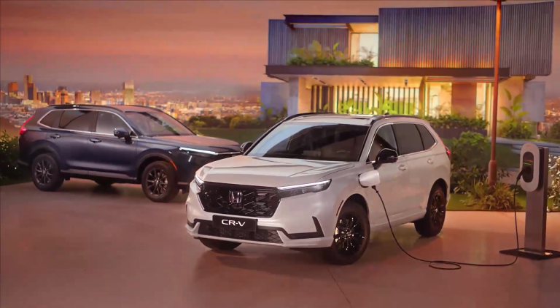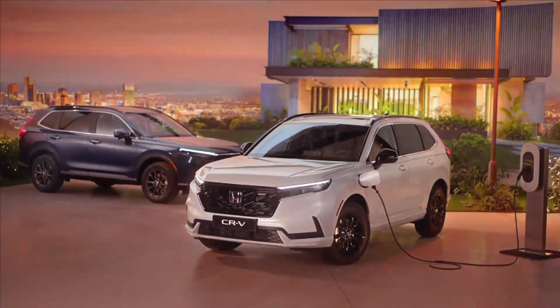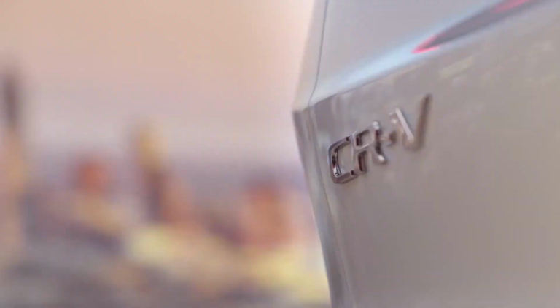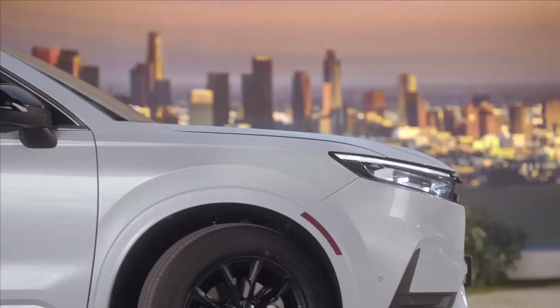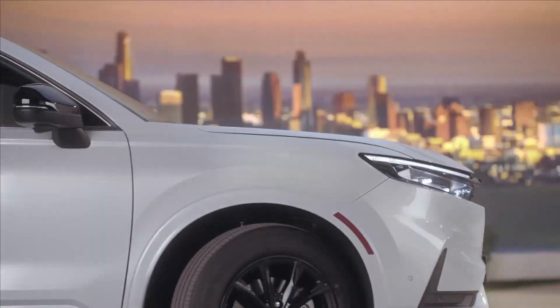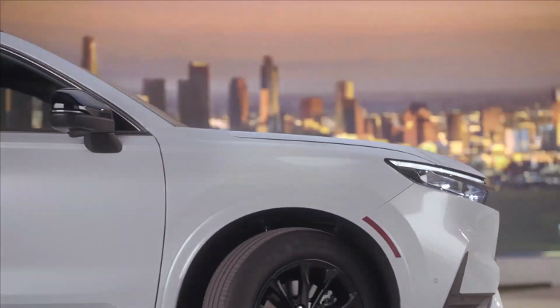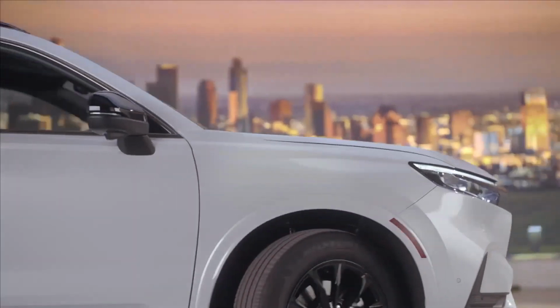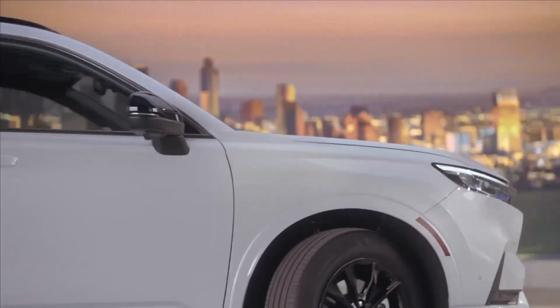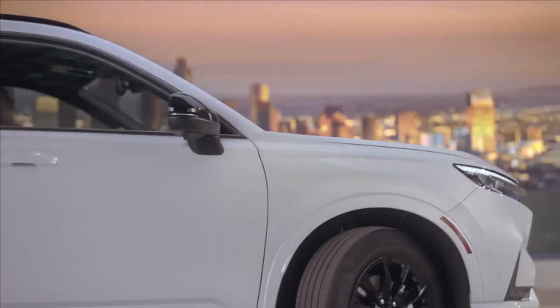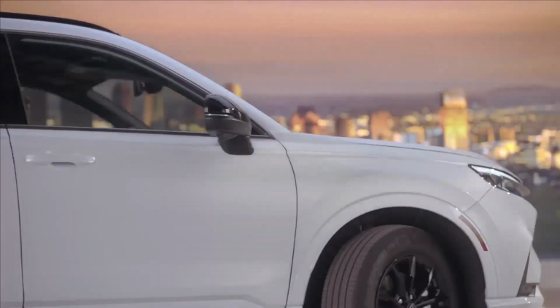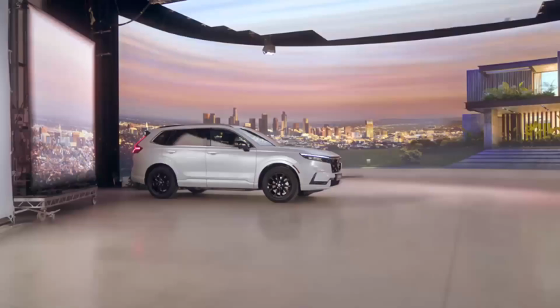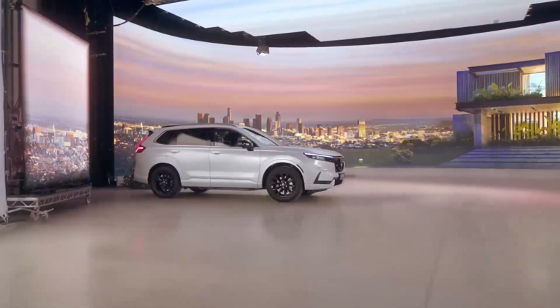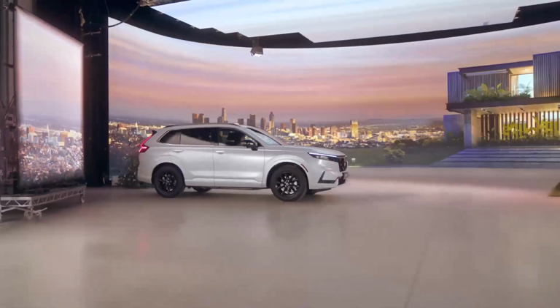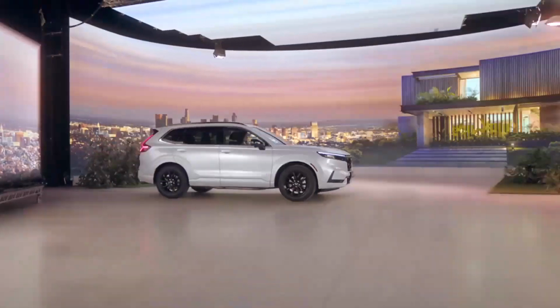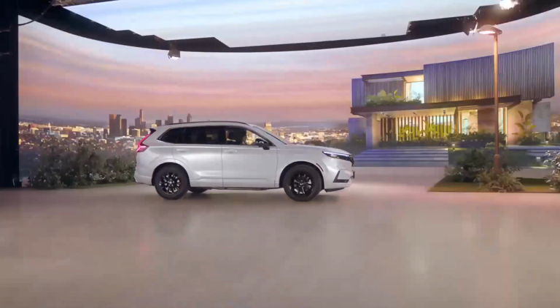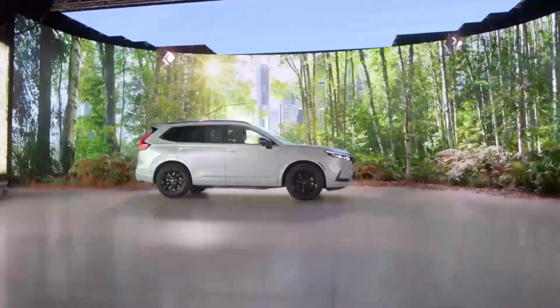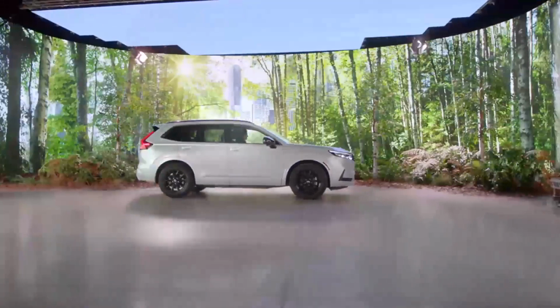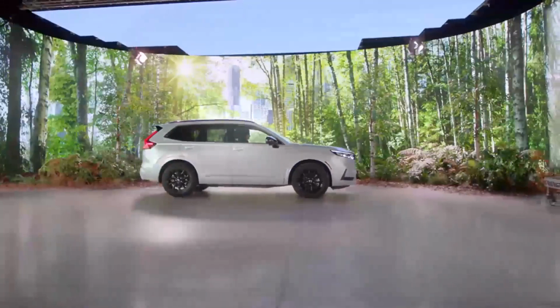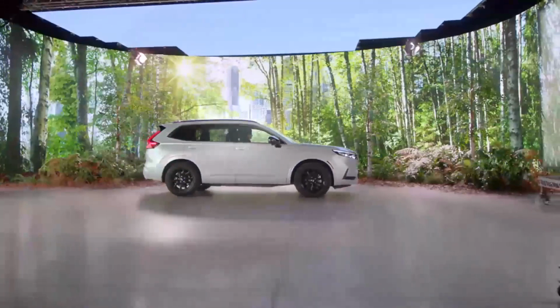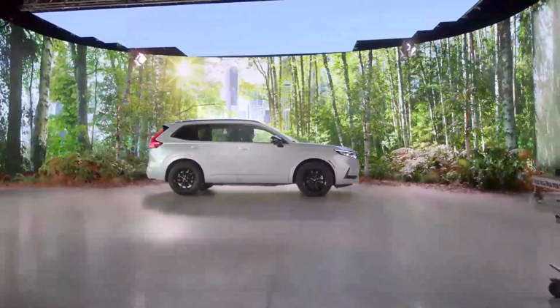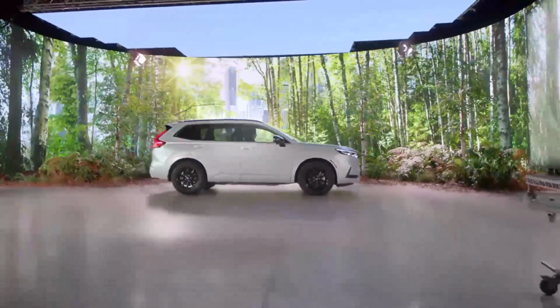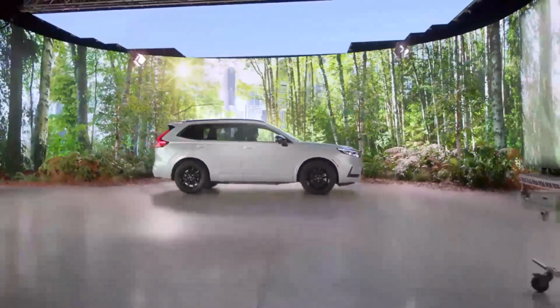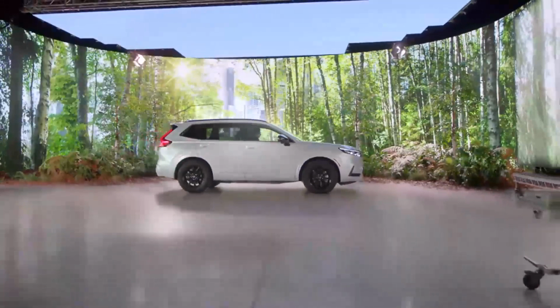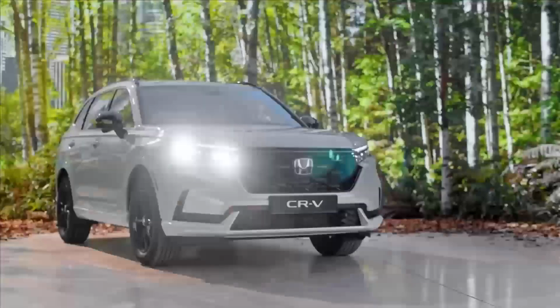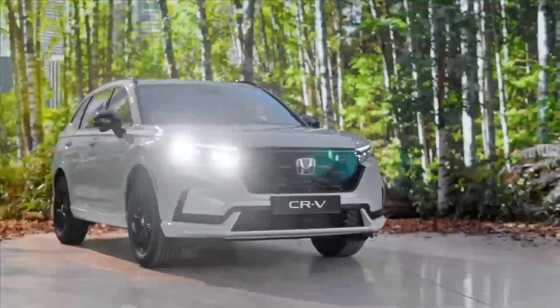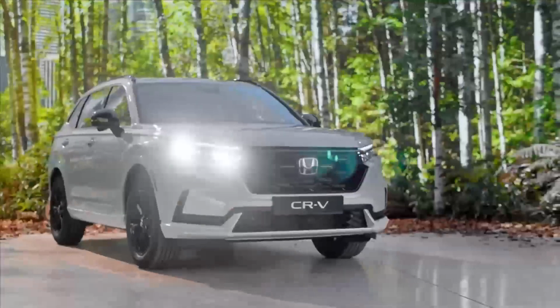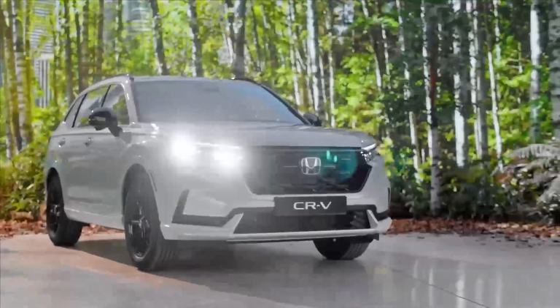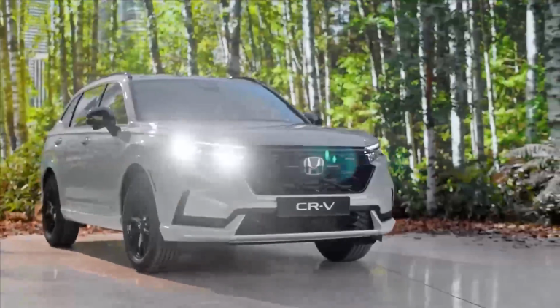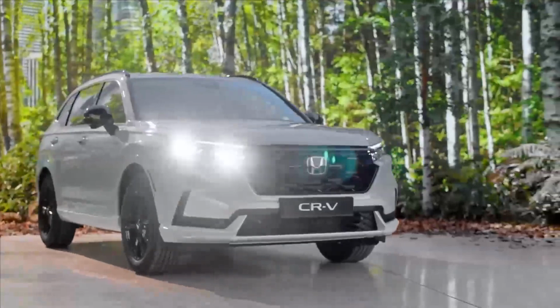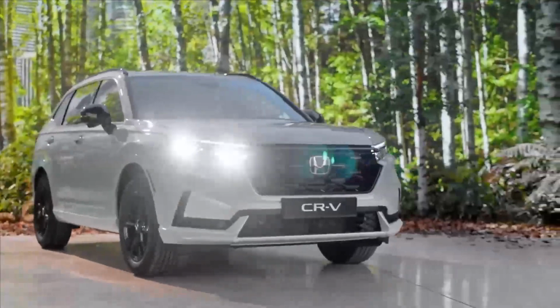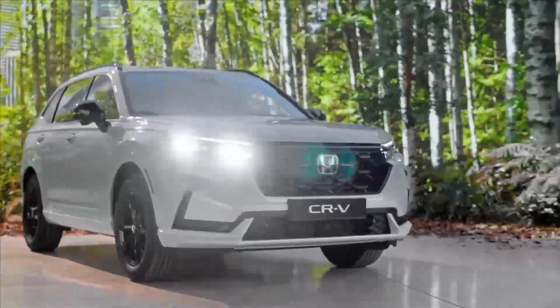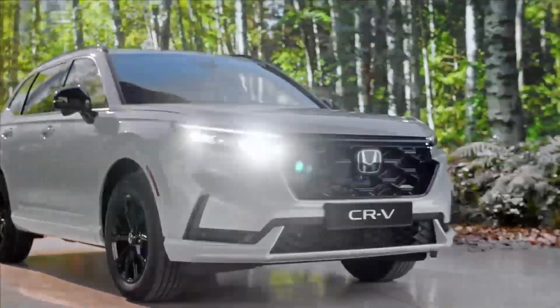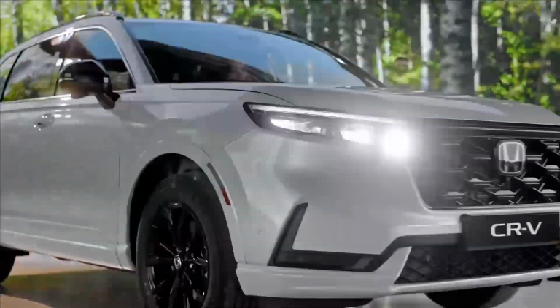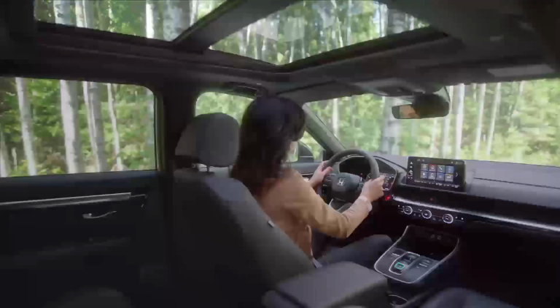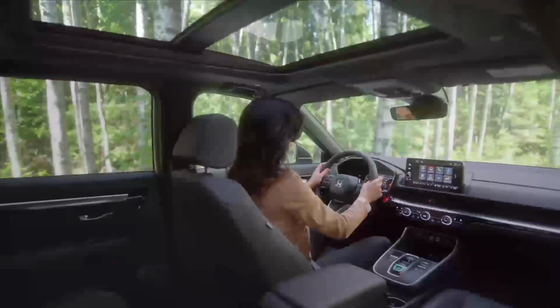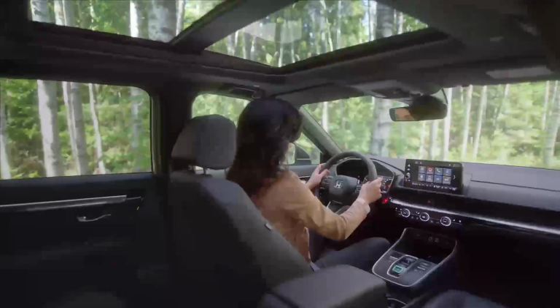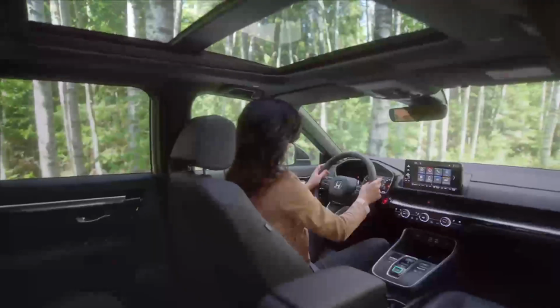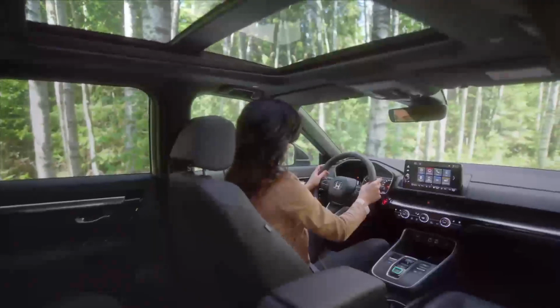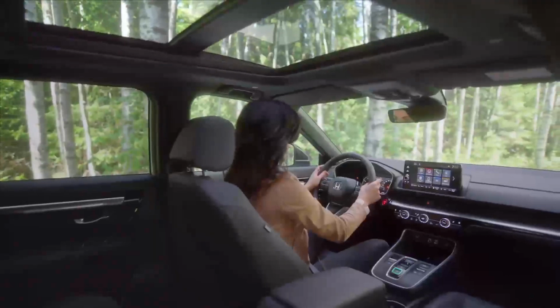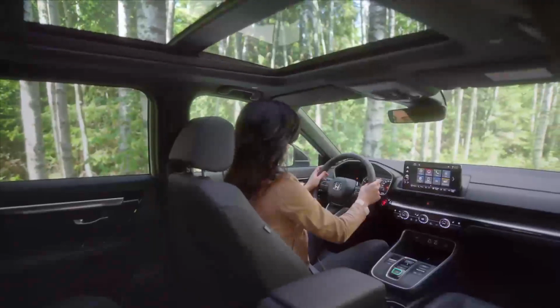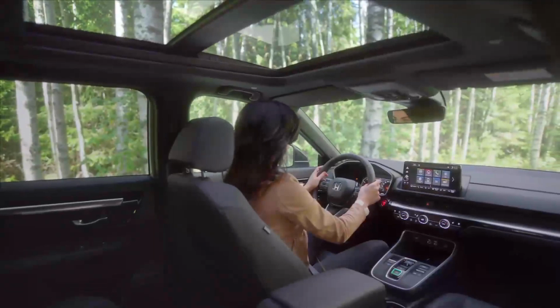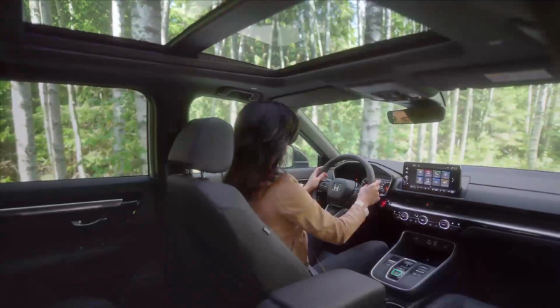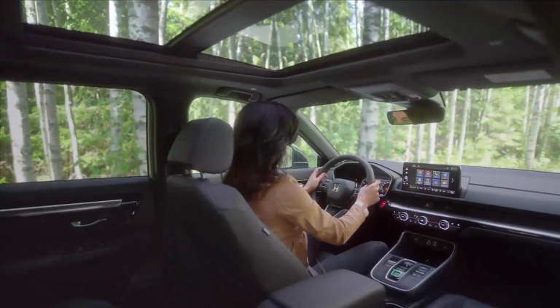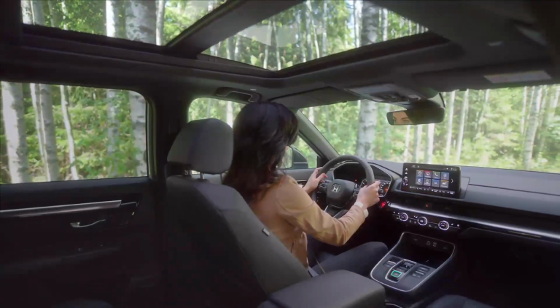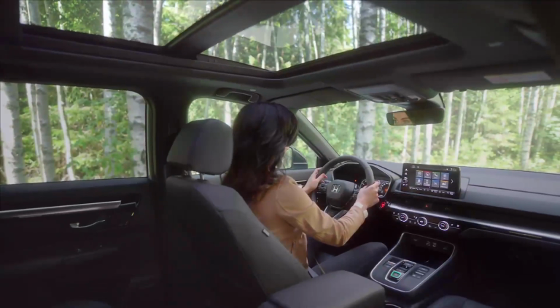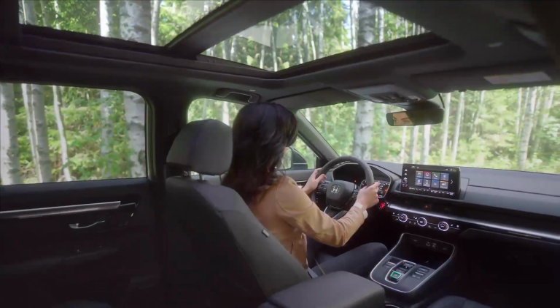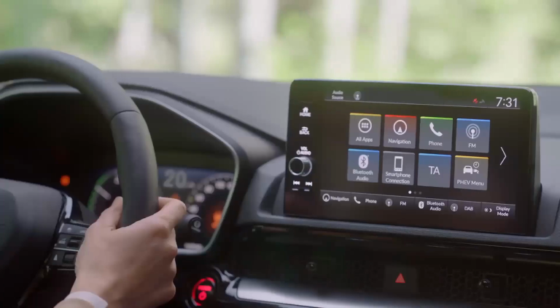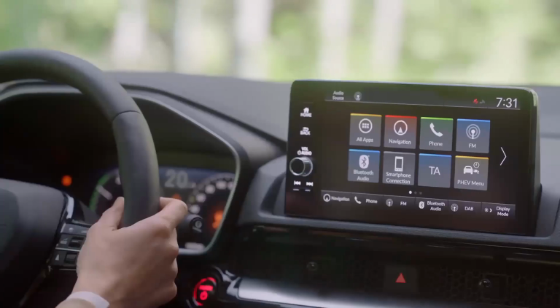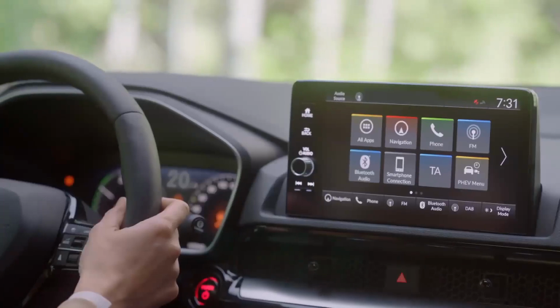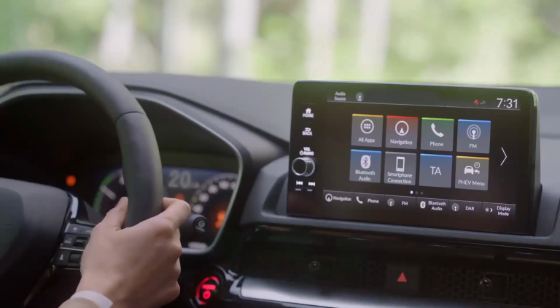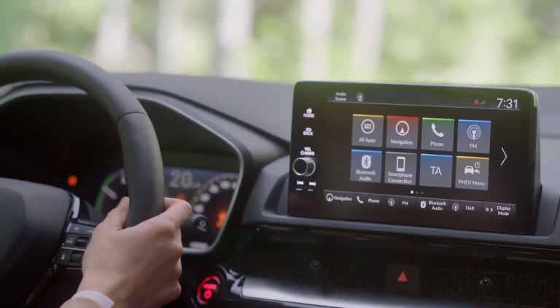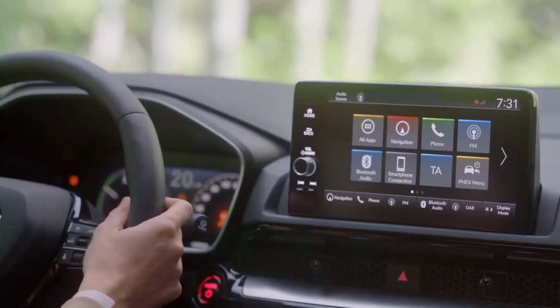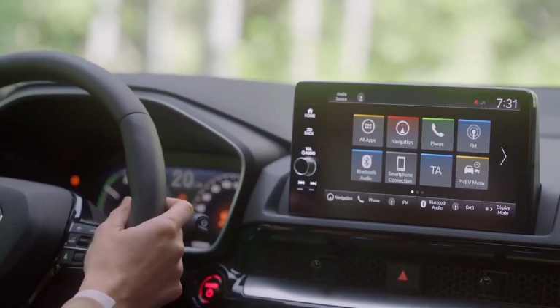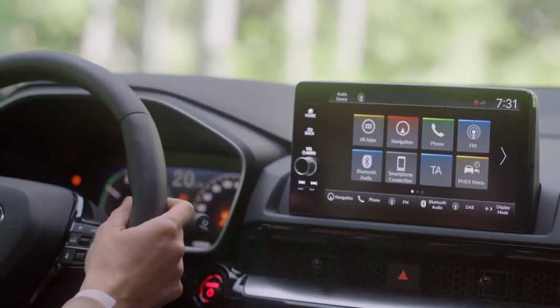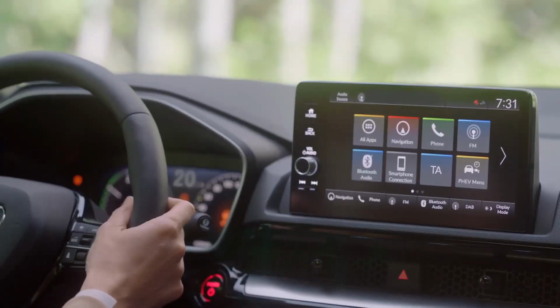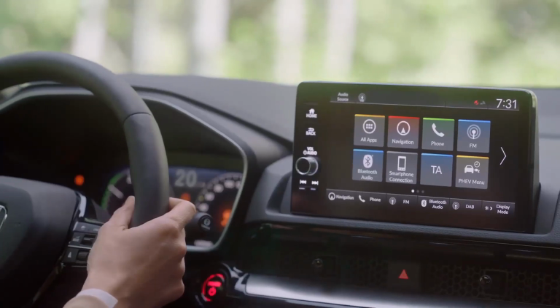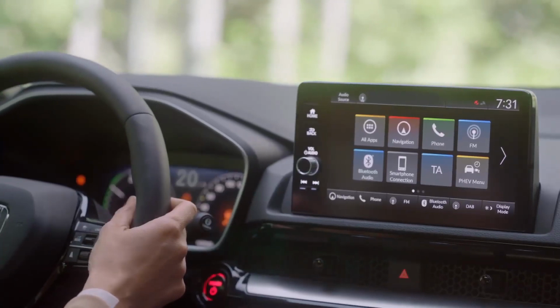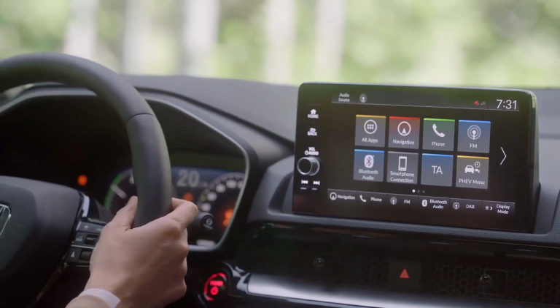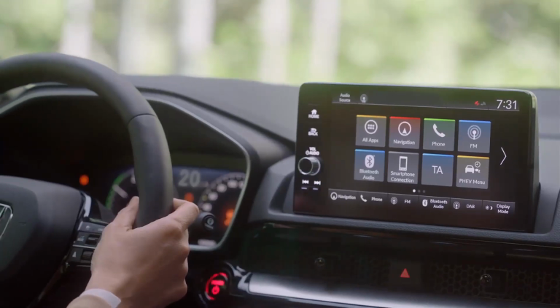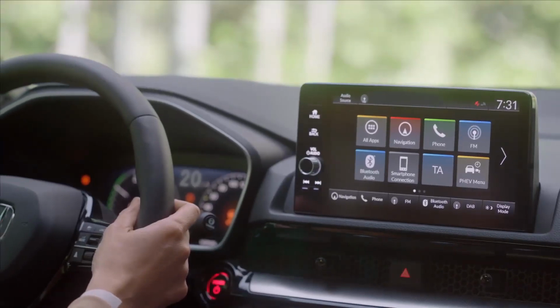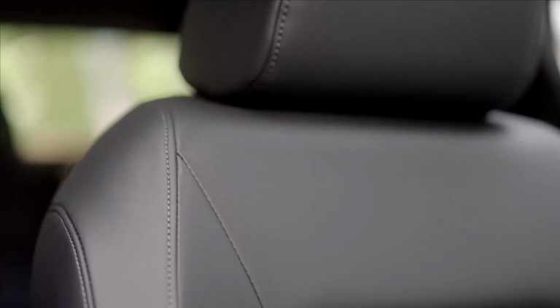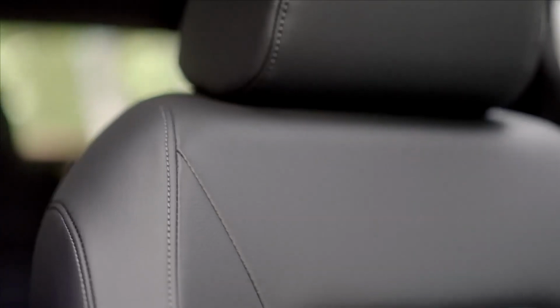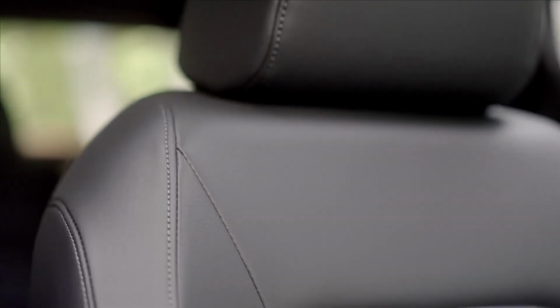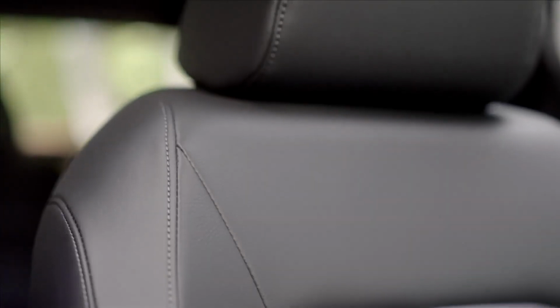In early 2023, production of the new model called Honda Breeze also began in China with some minor differences.